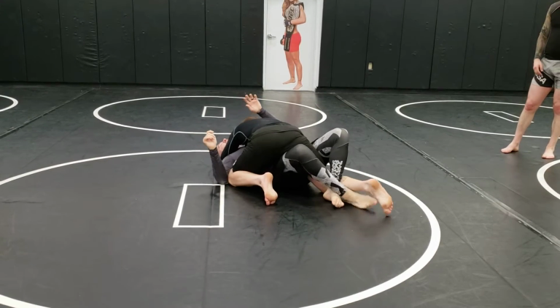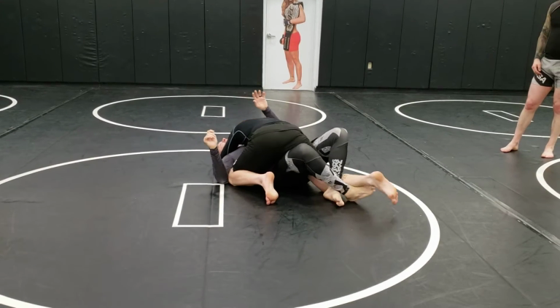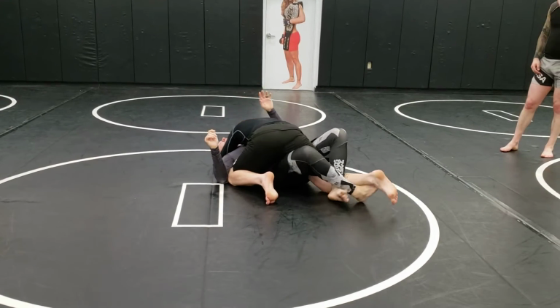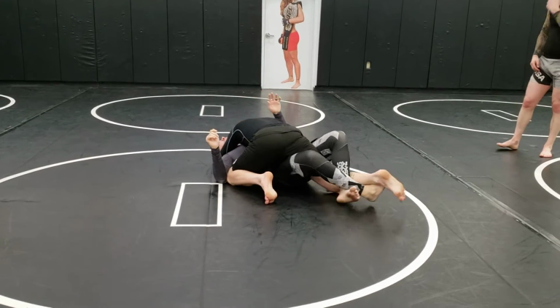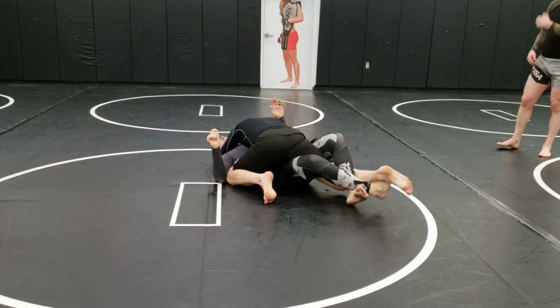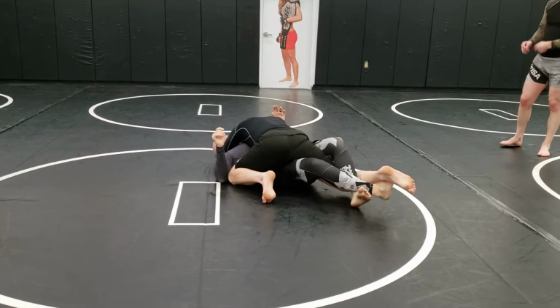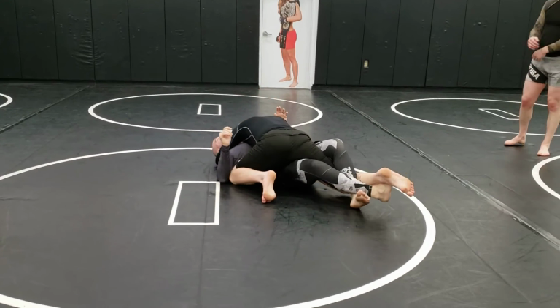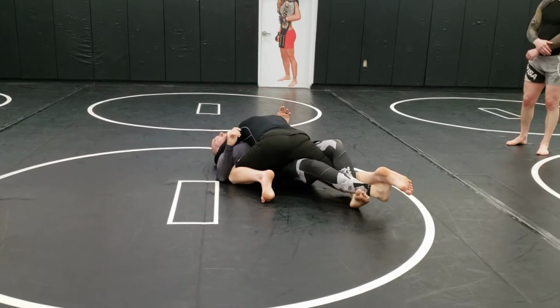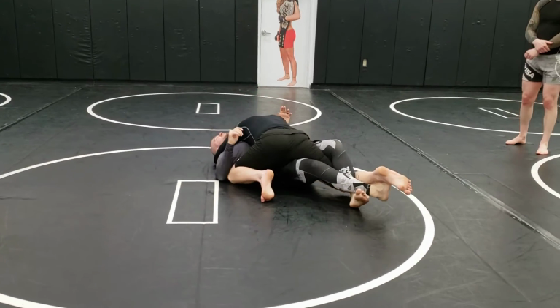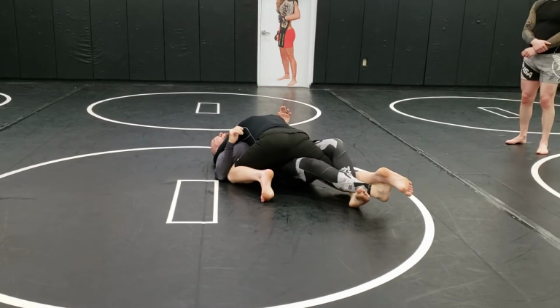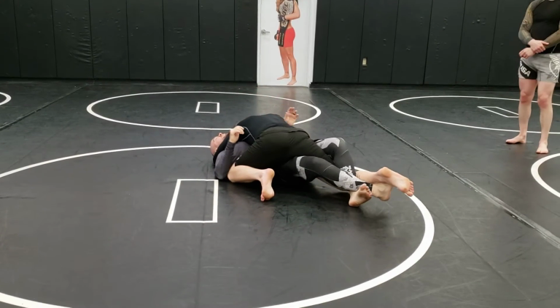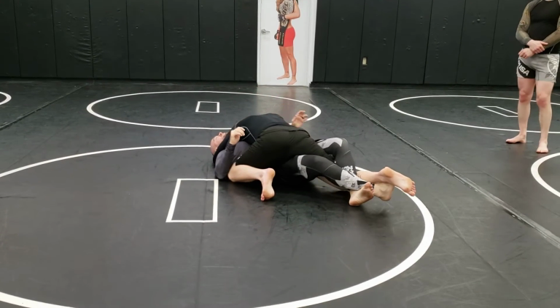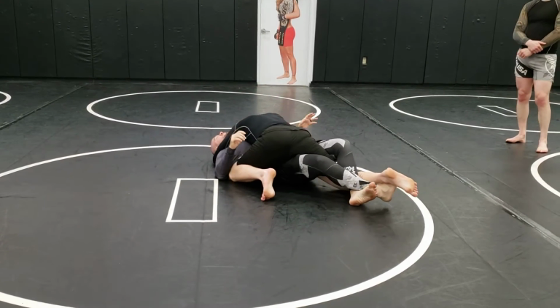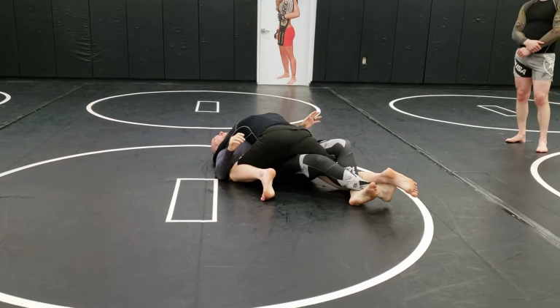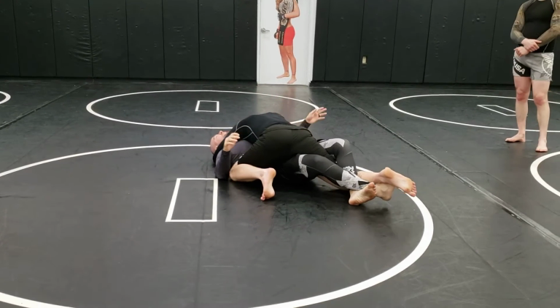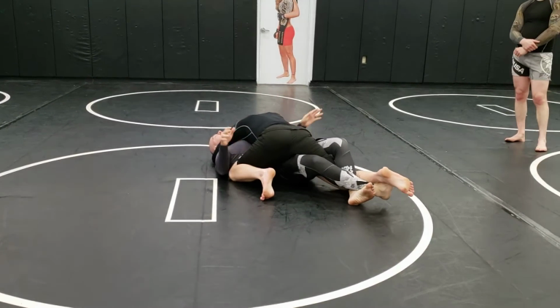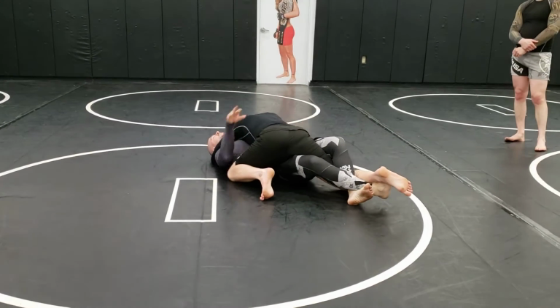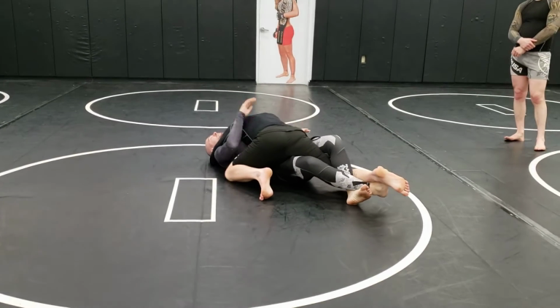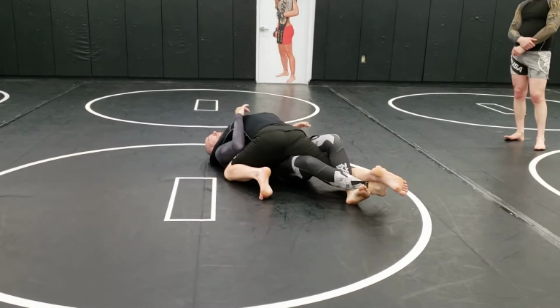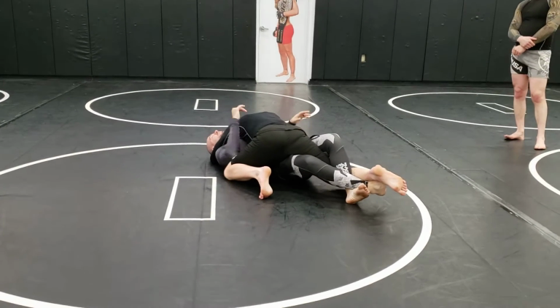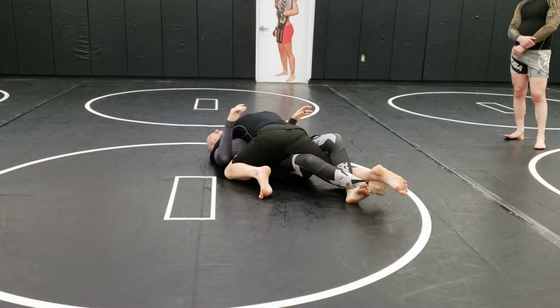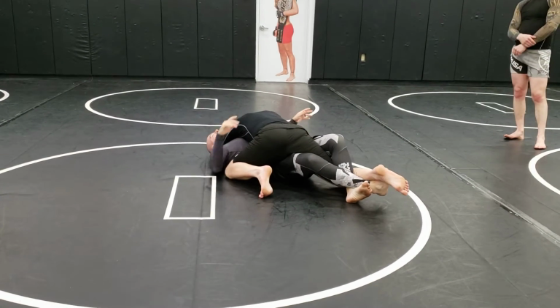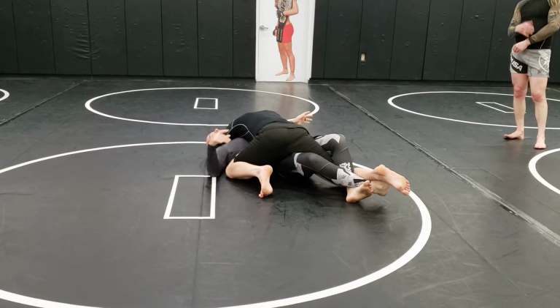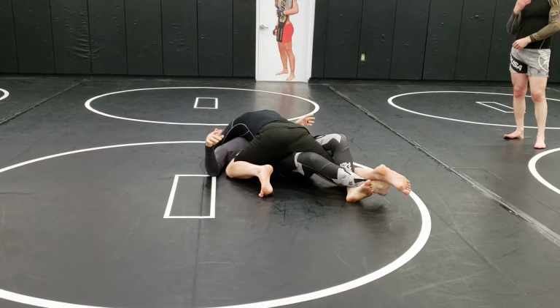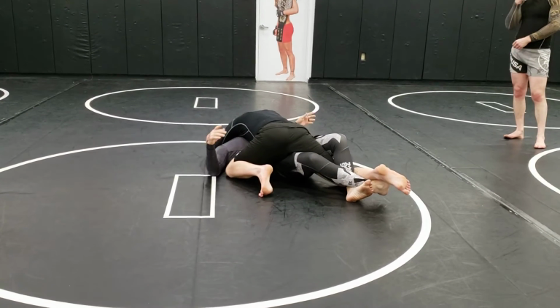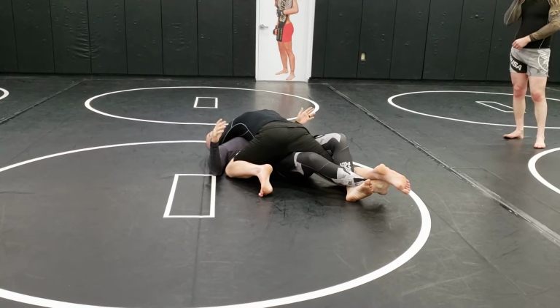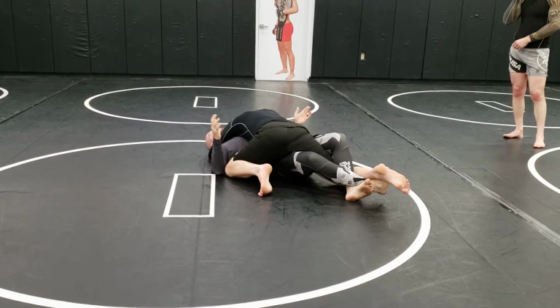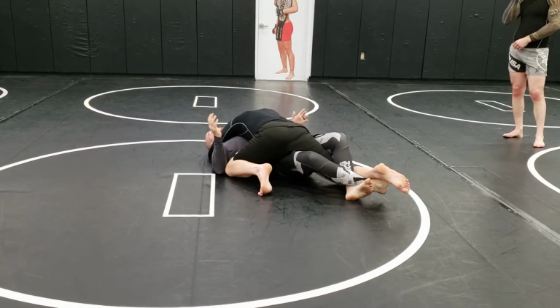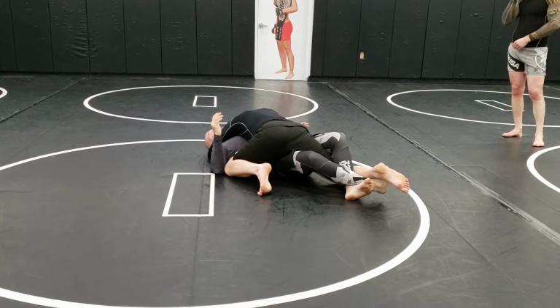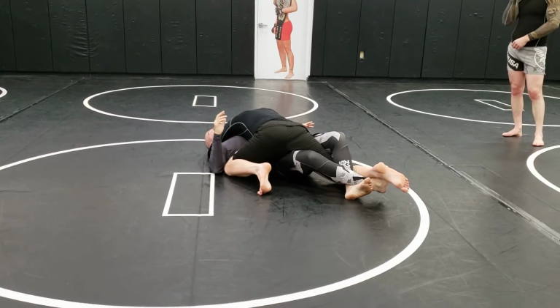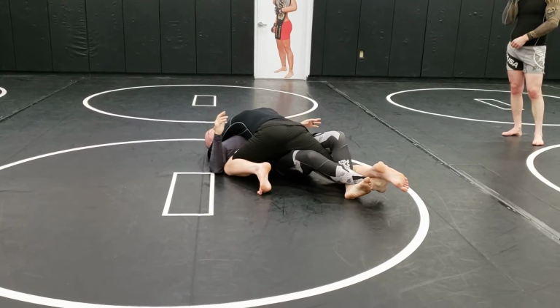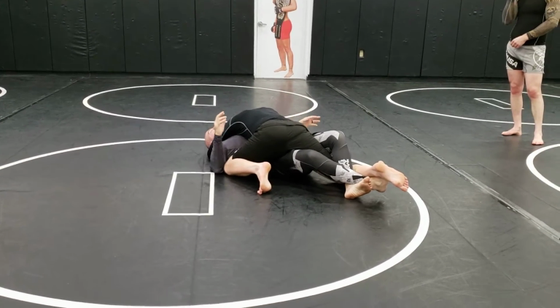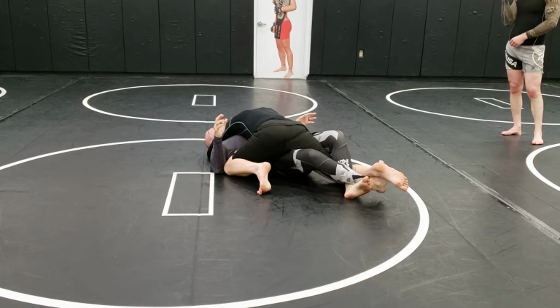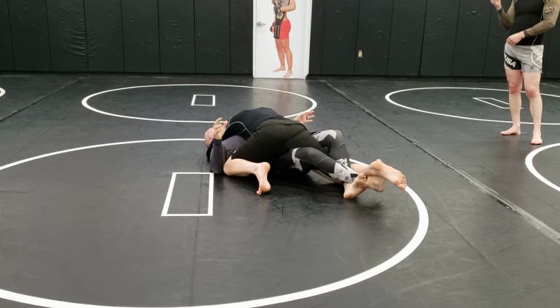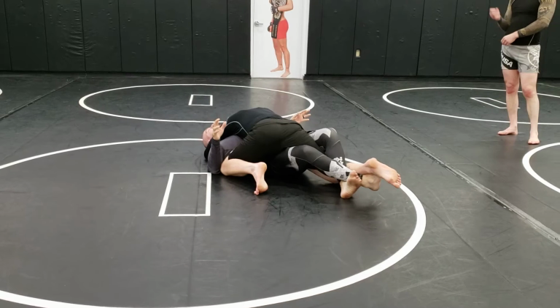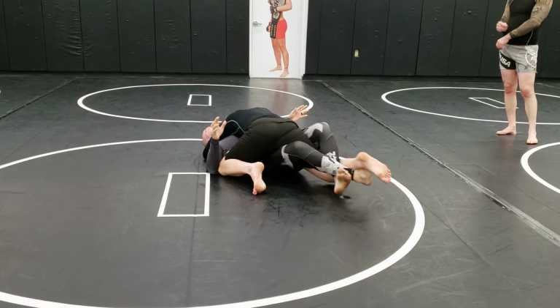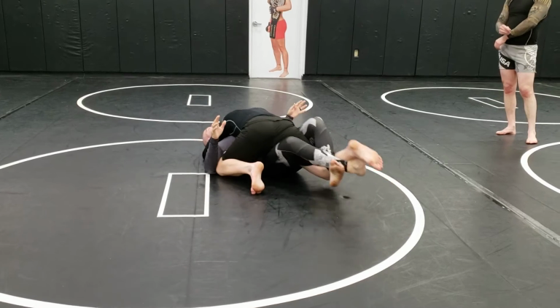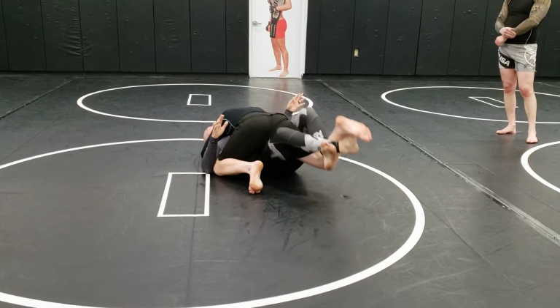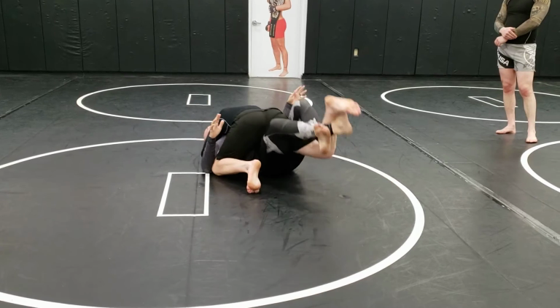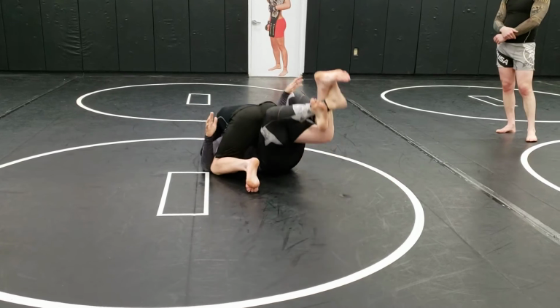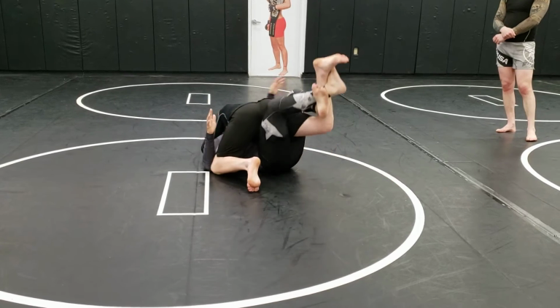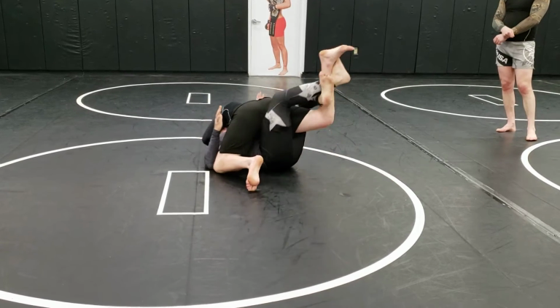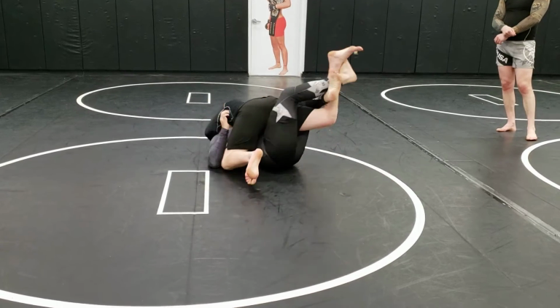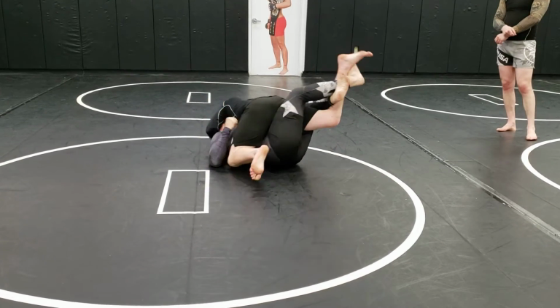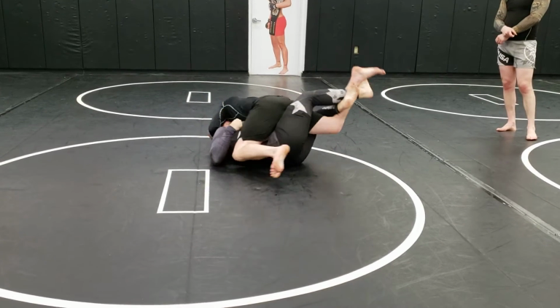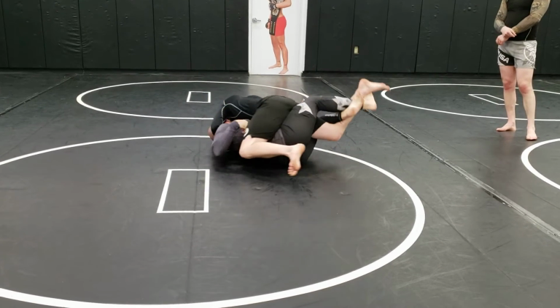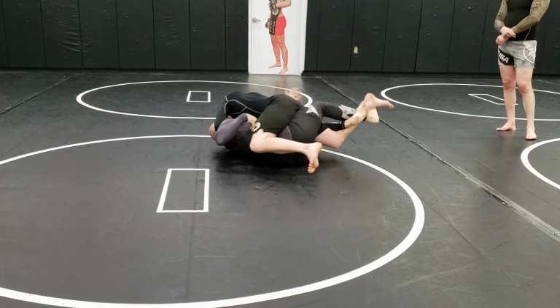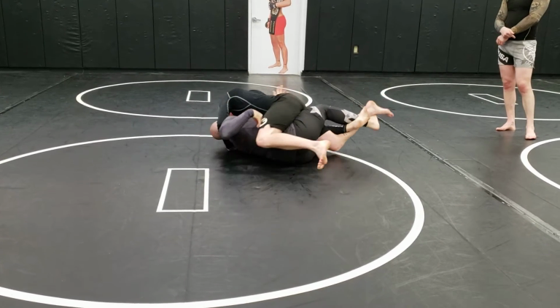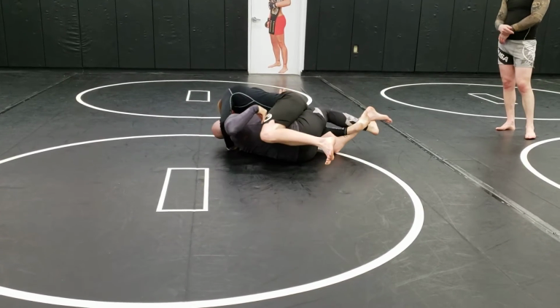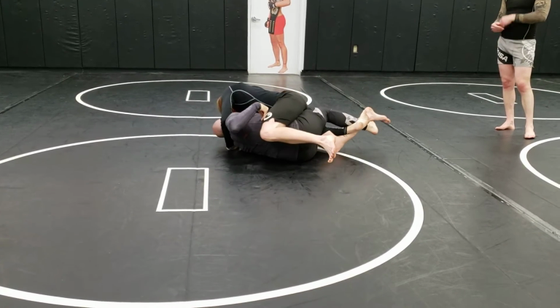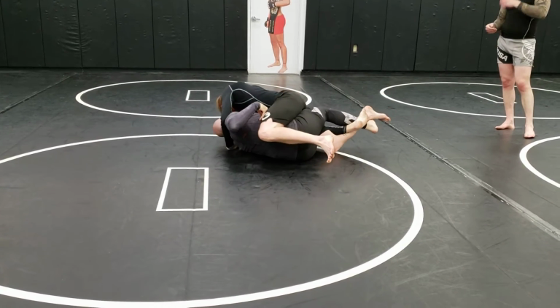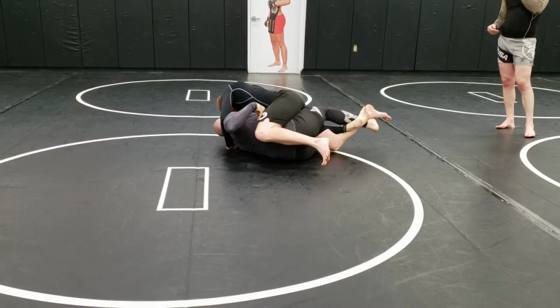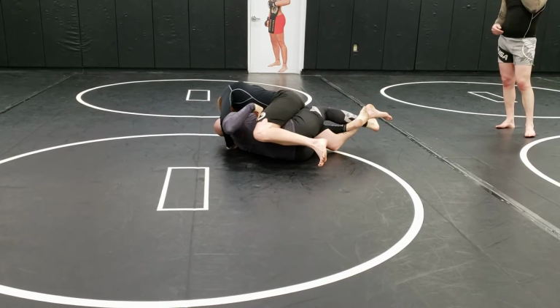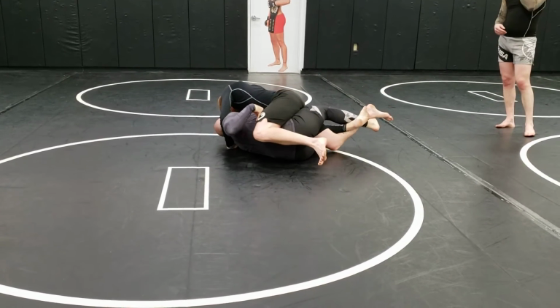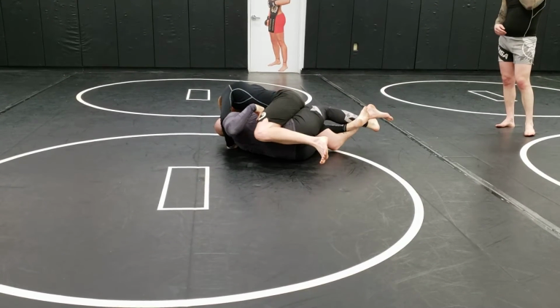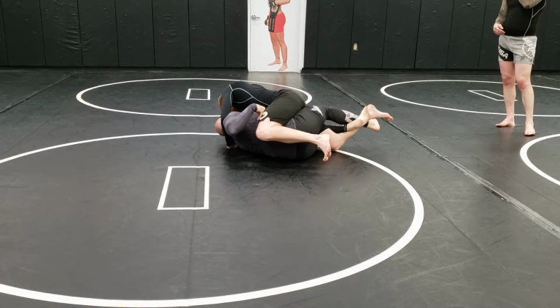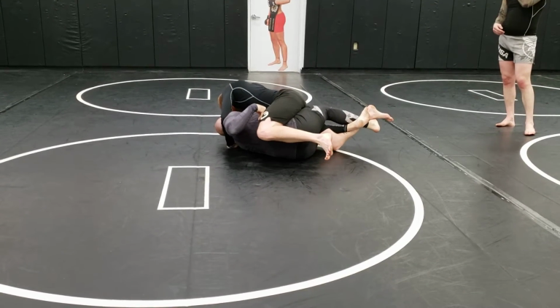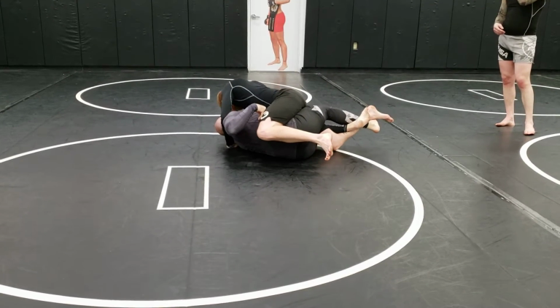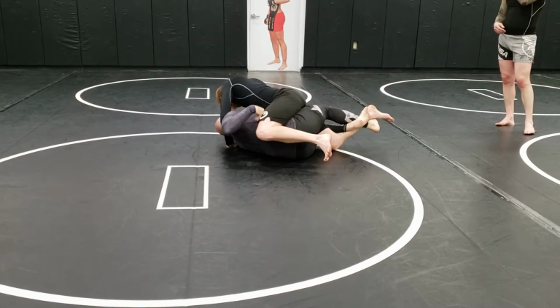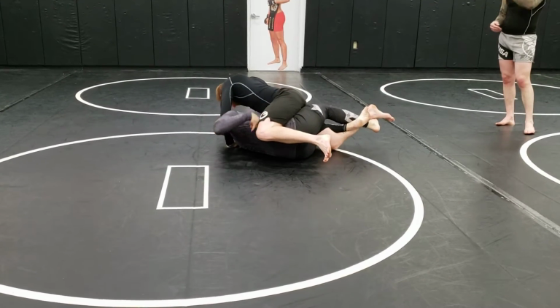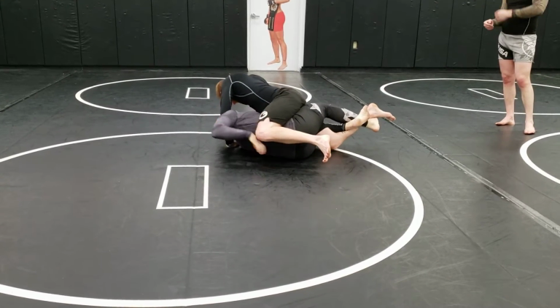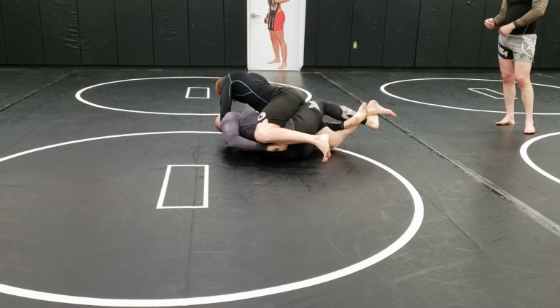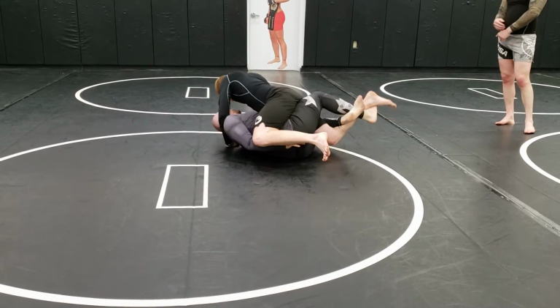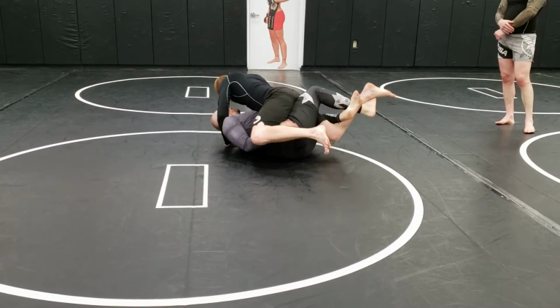I gotta get to my lockdown. Stretch him out. I don't have my underhook. He's squishing my head. He's gonna post his hand, not let me have it.